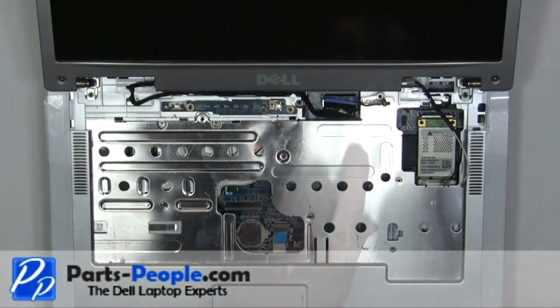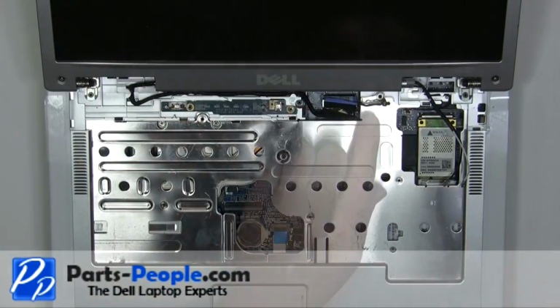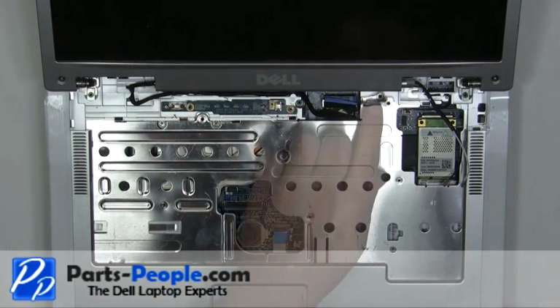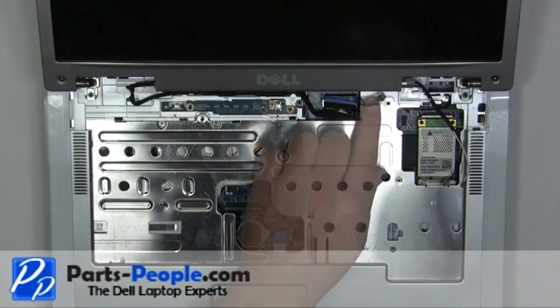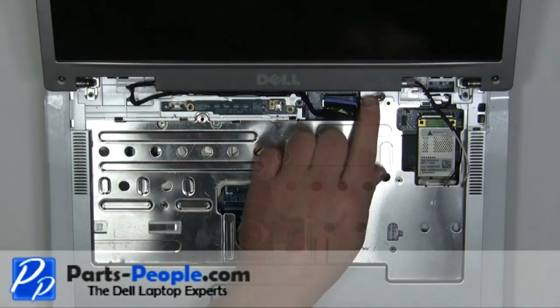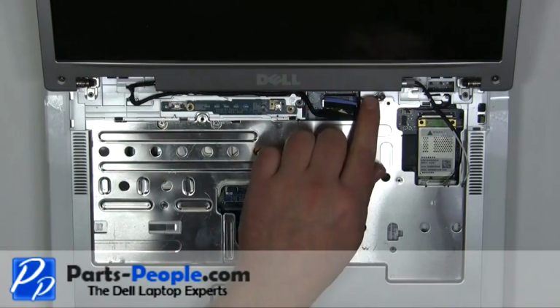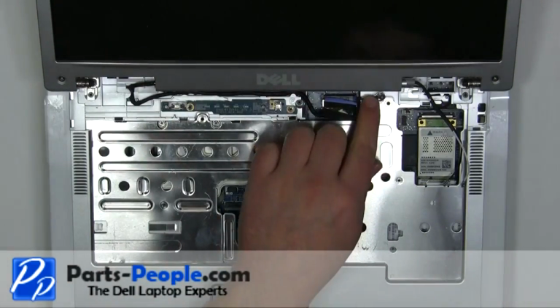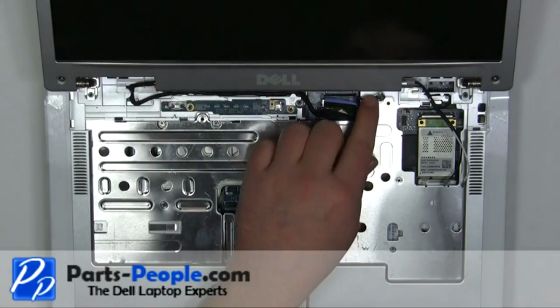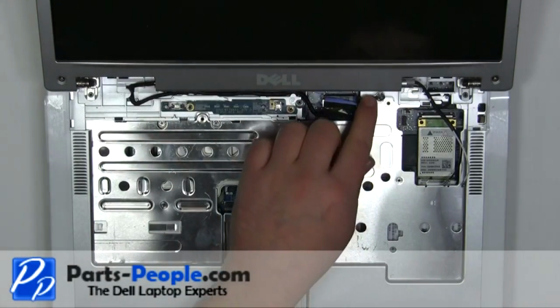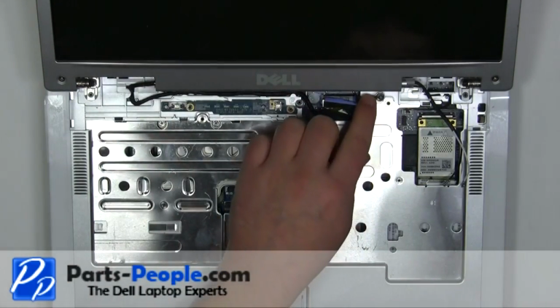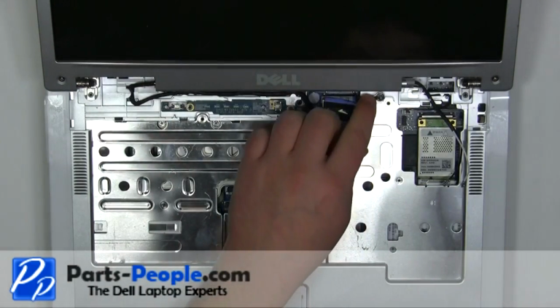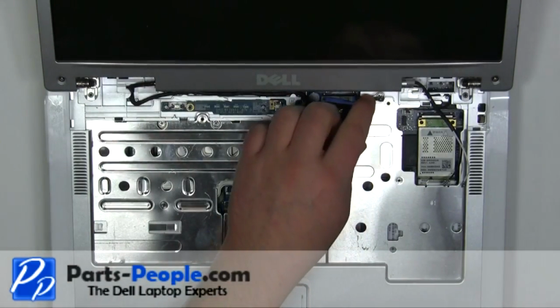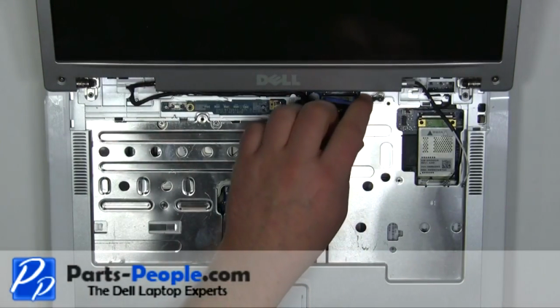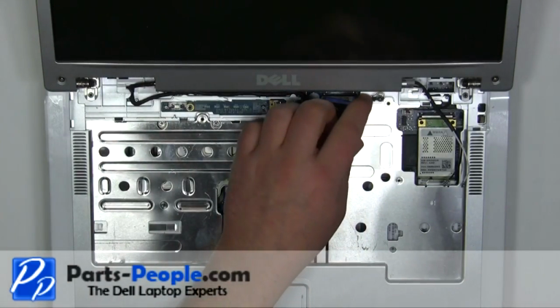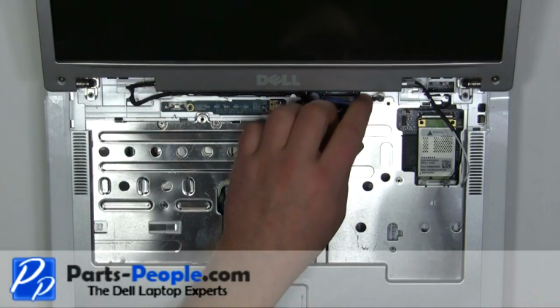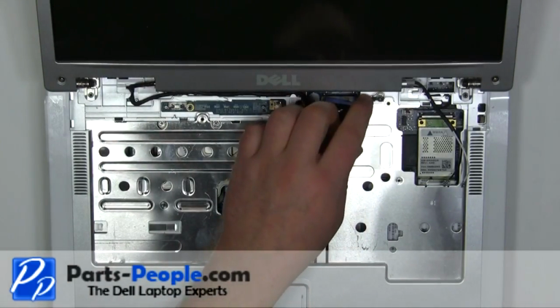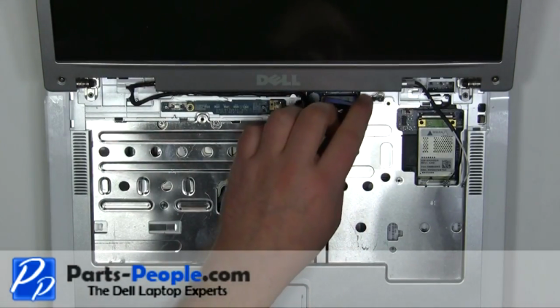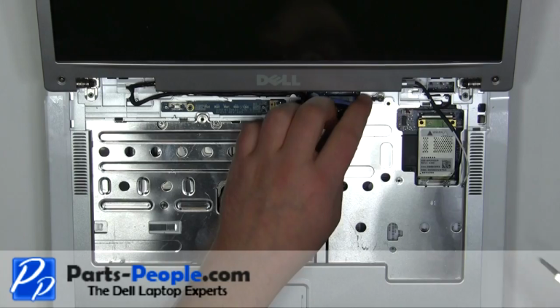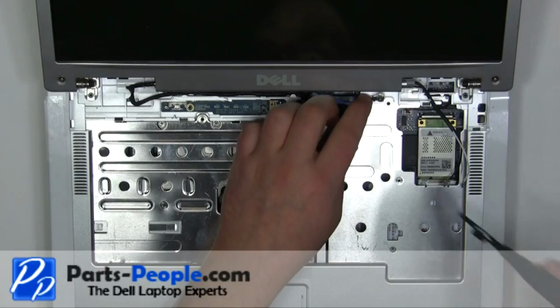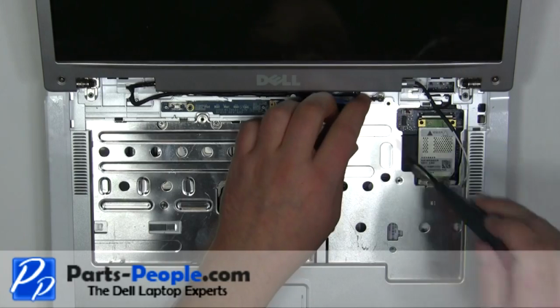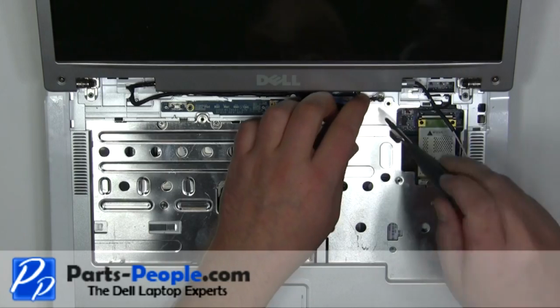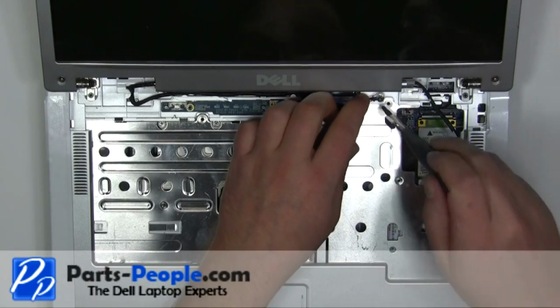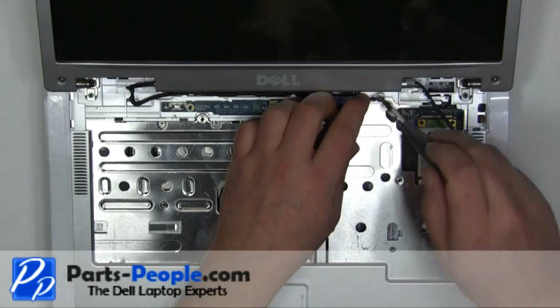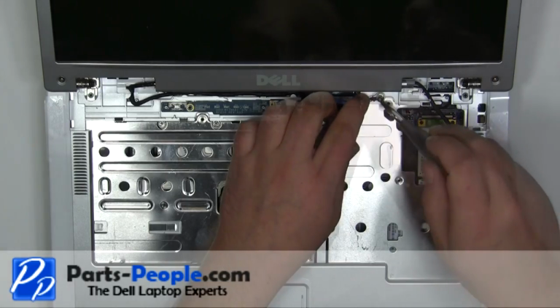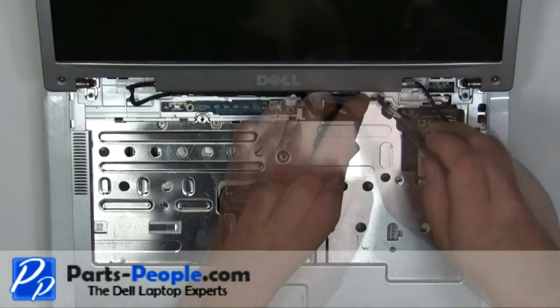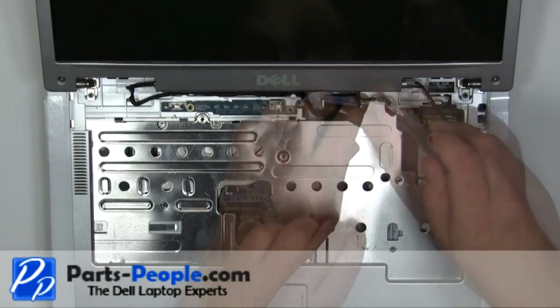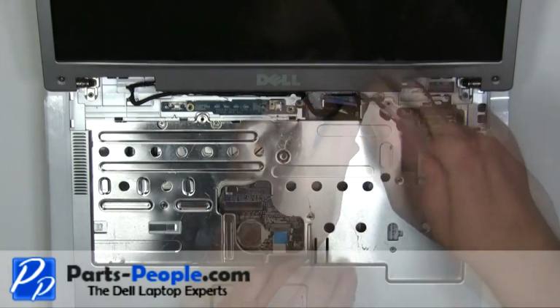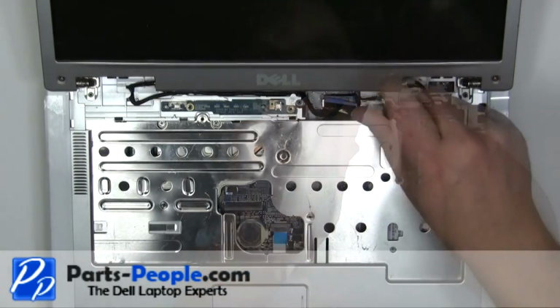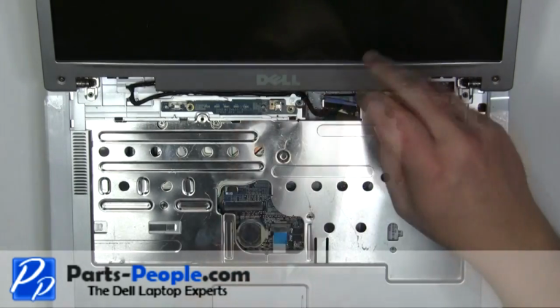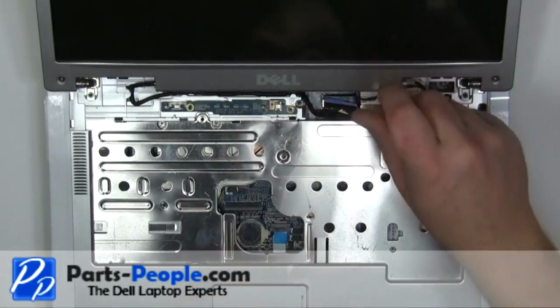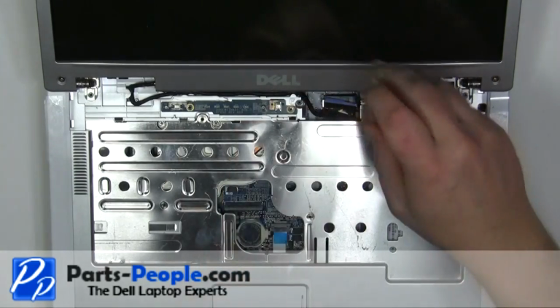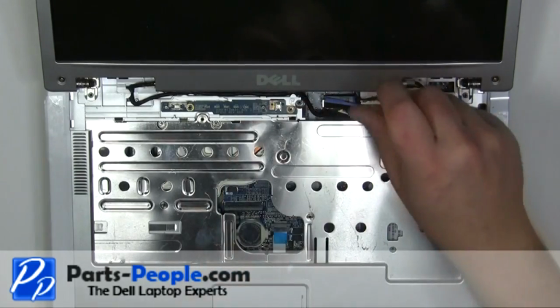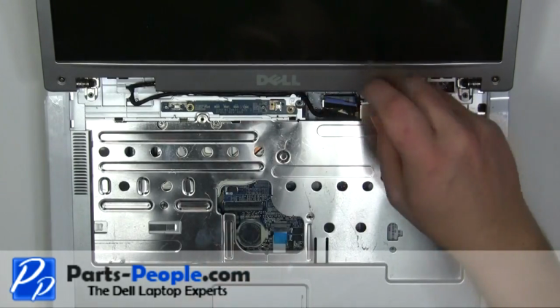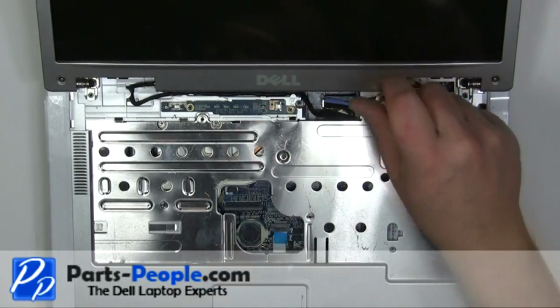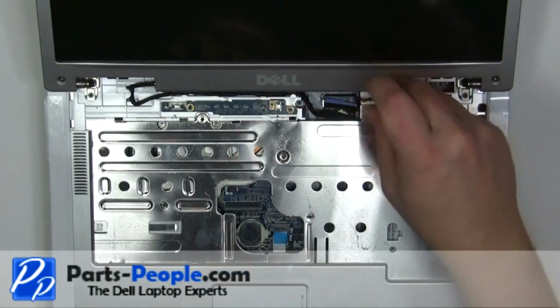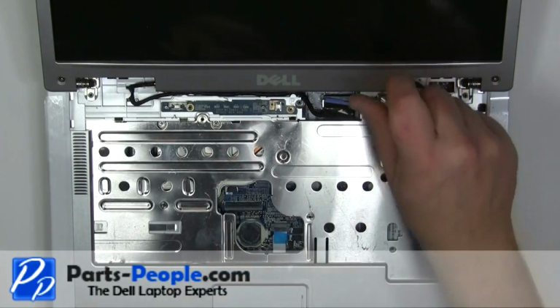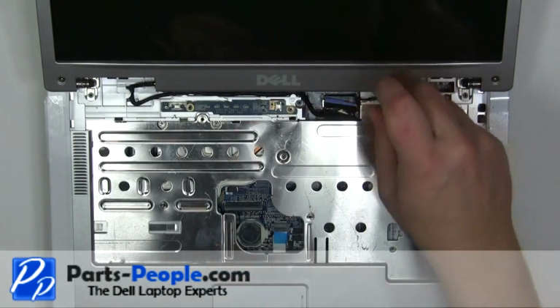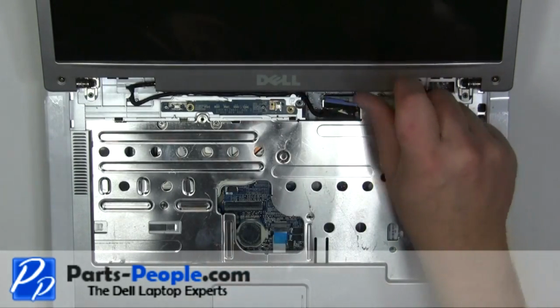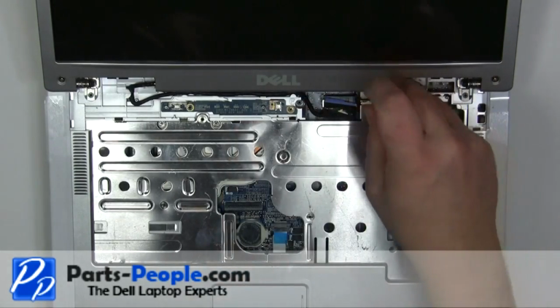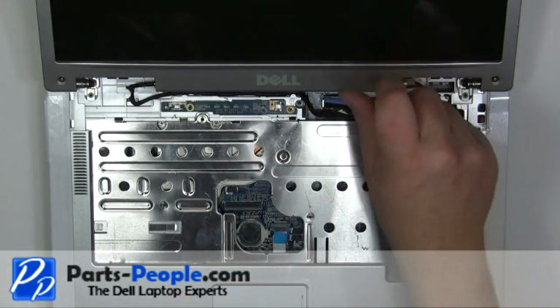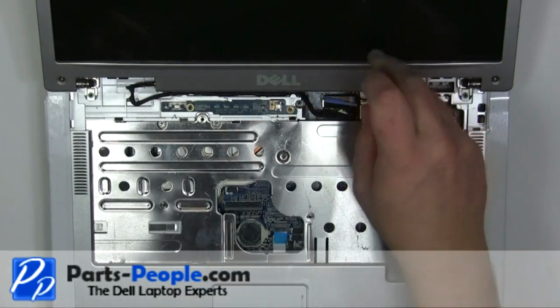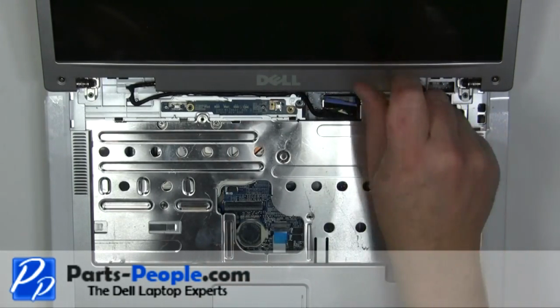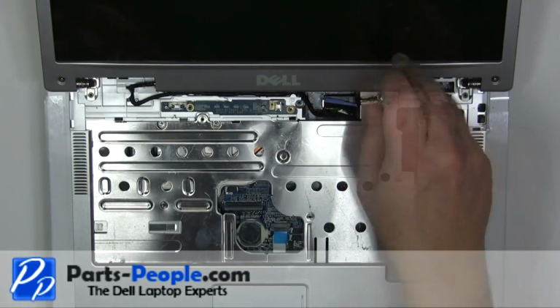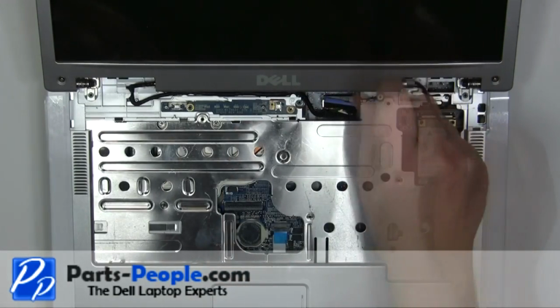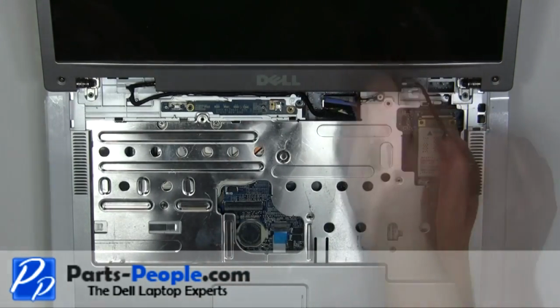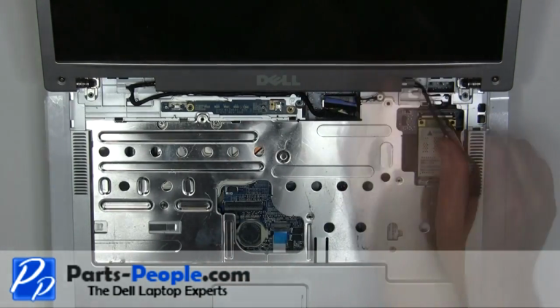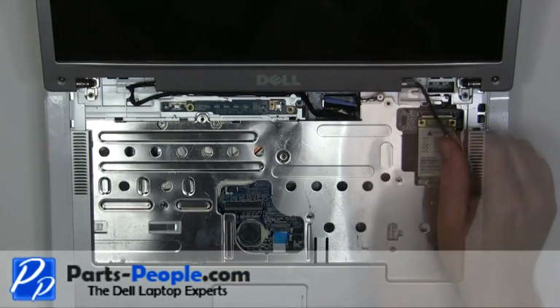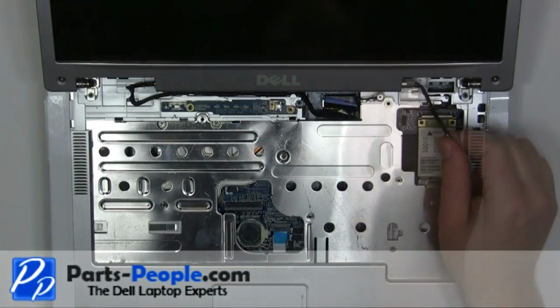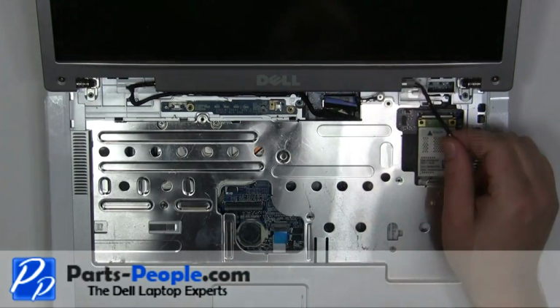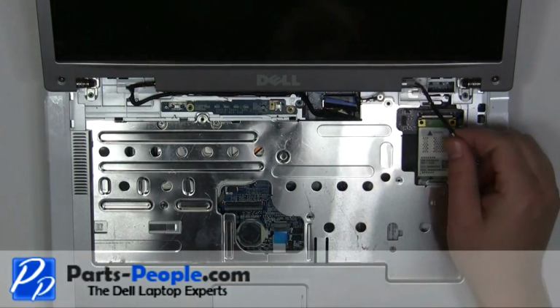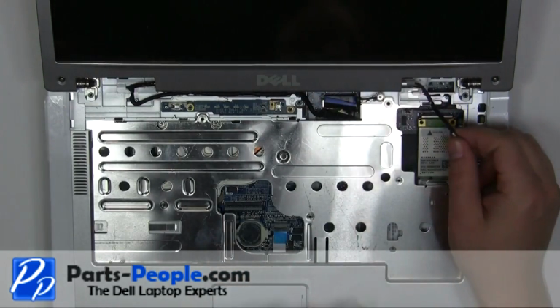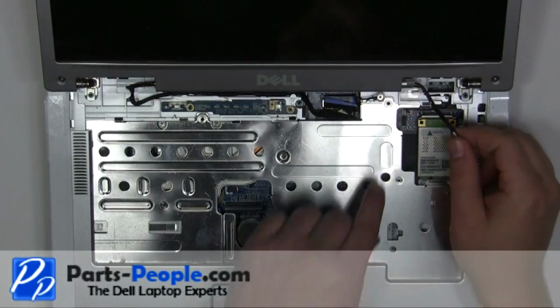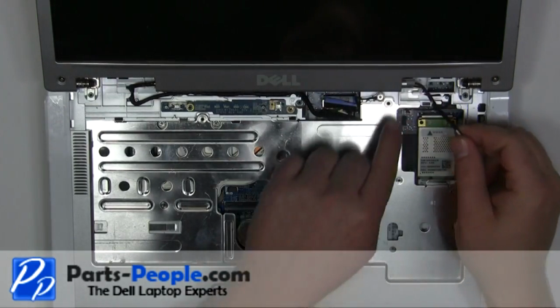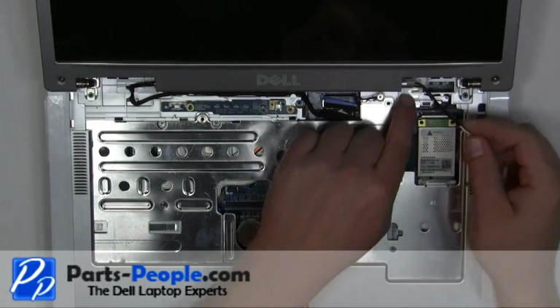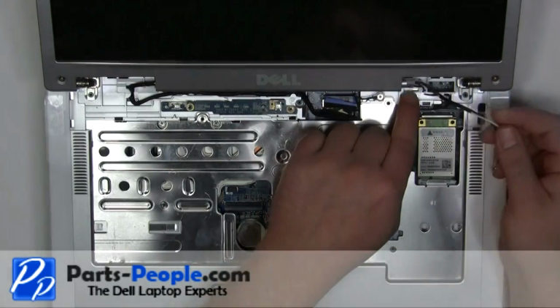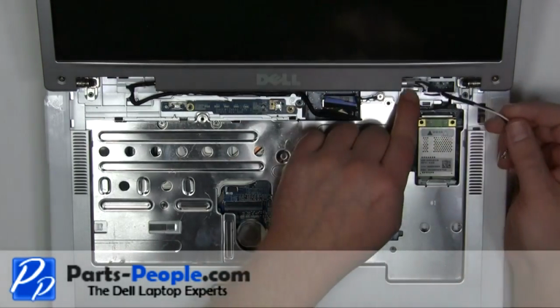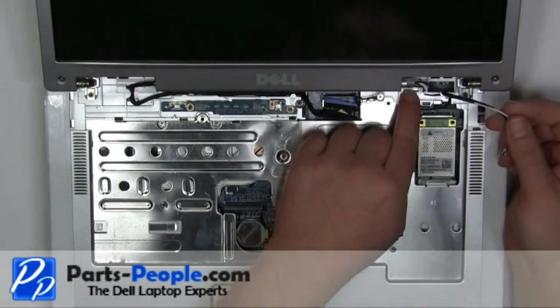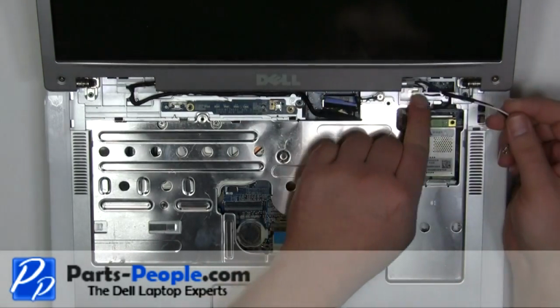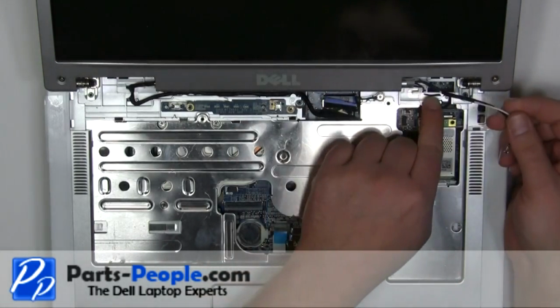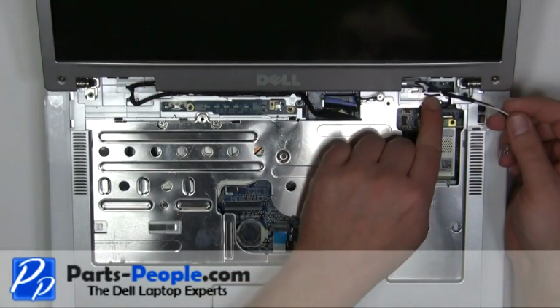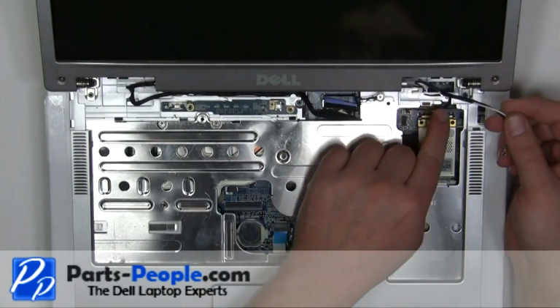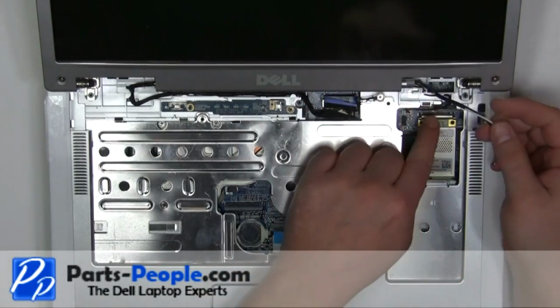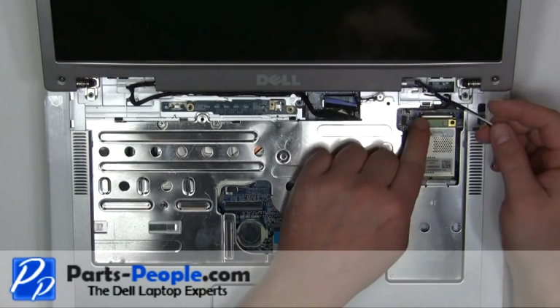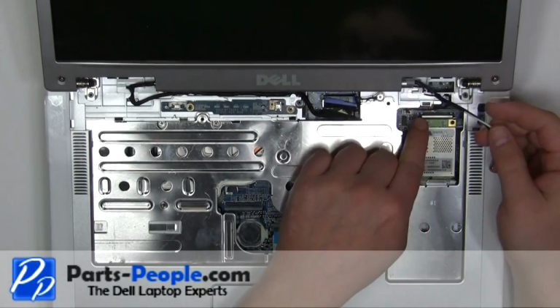Screw in the LCD ground screw. Re-route and plug in the antenna cables.